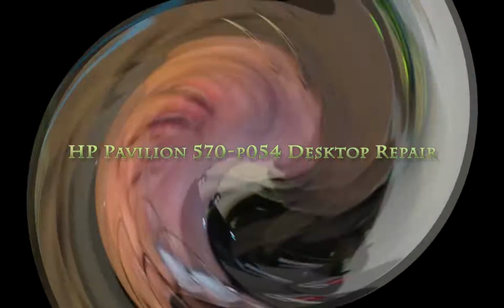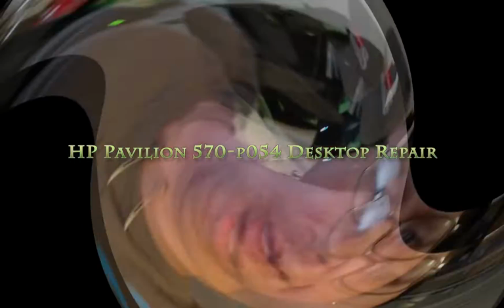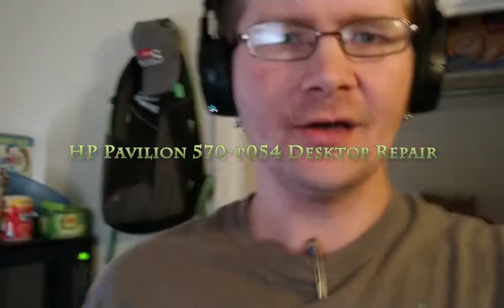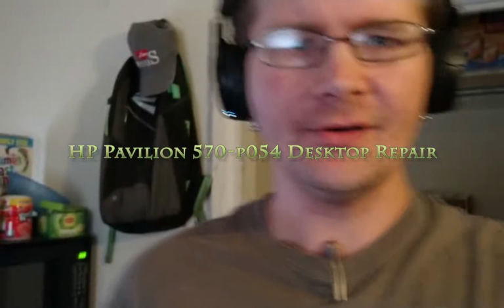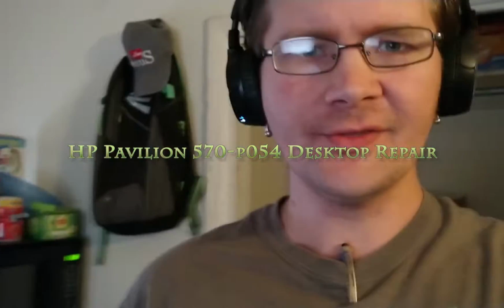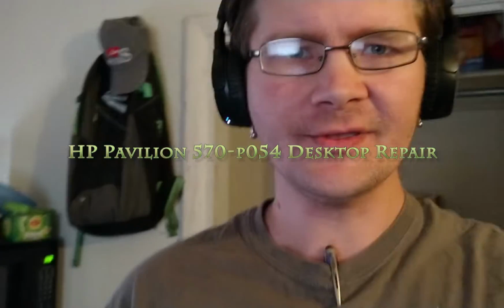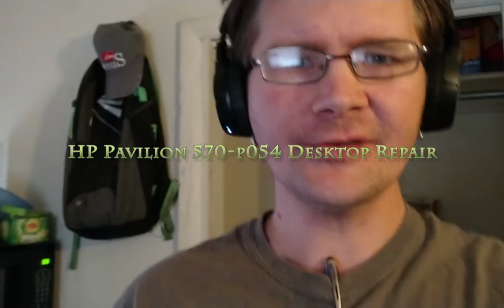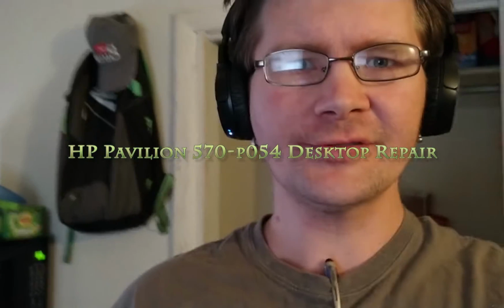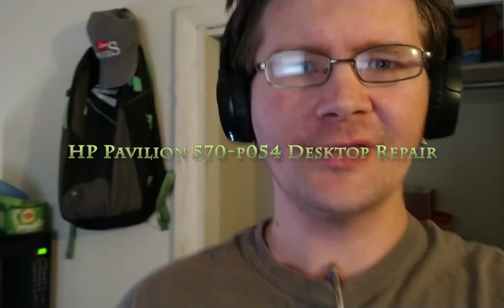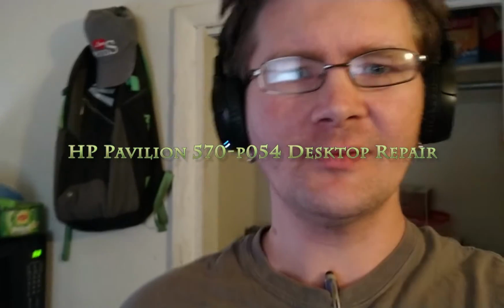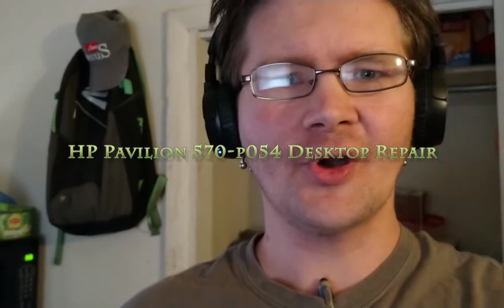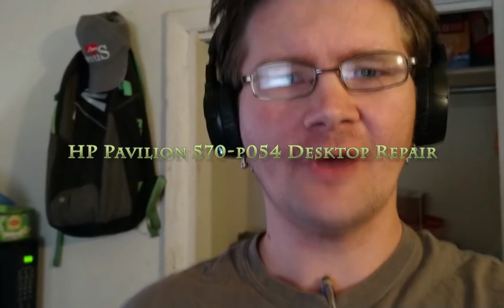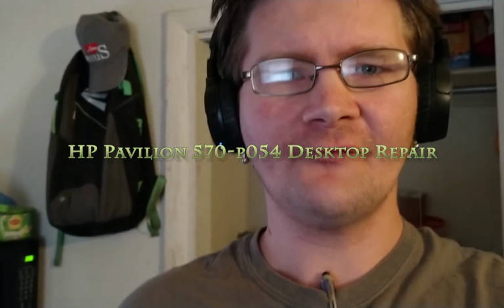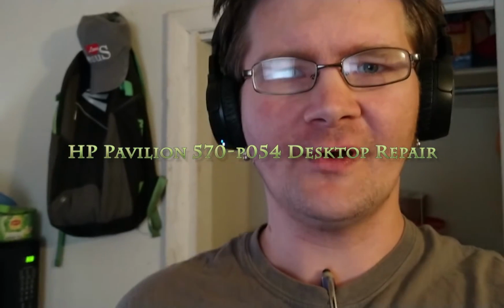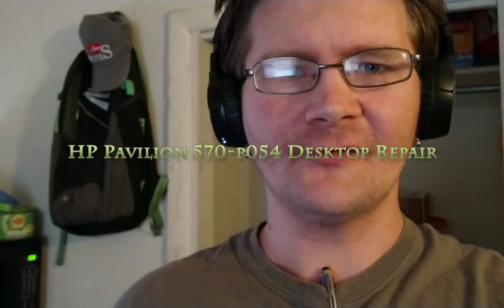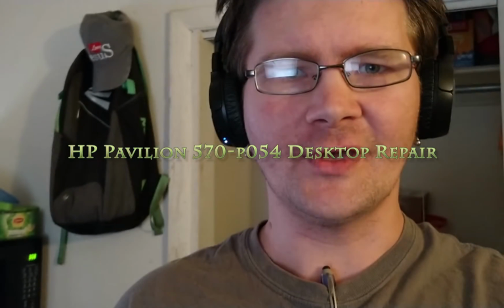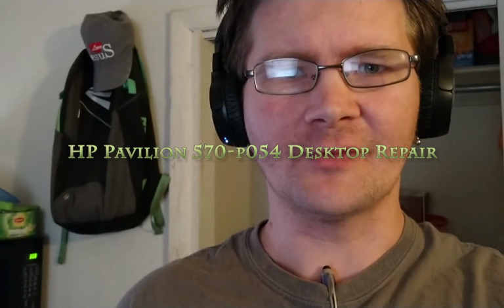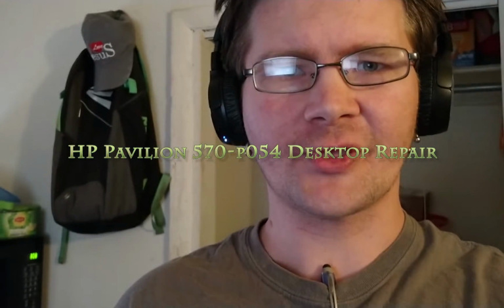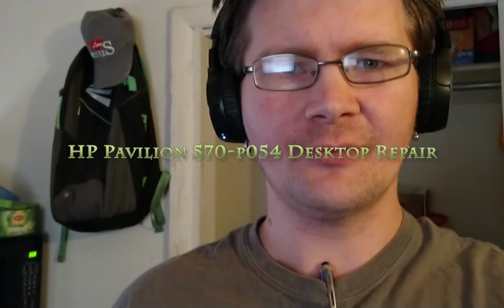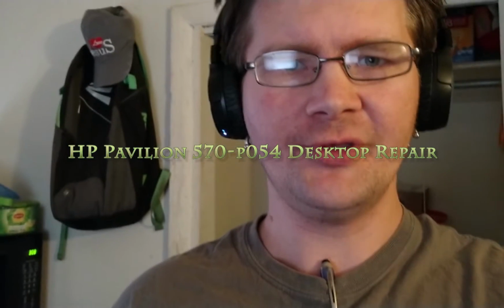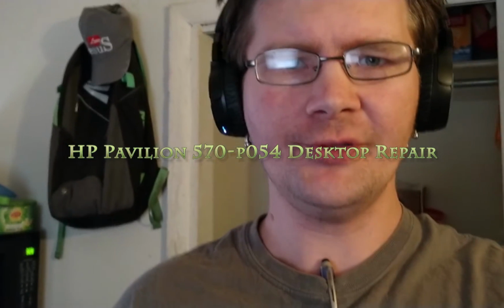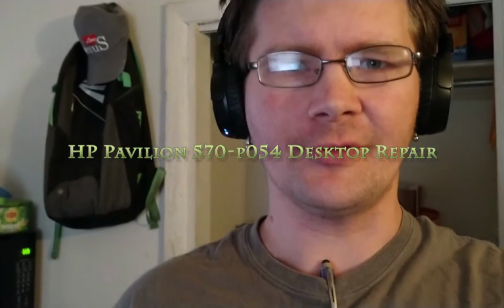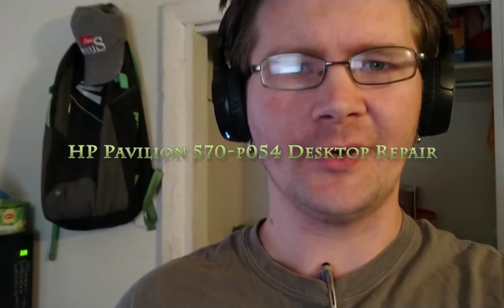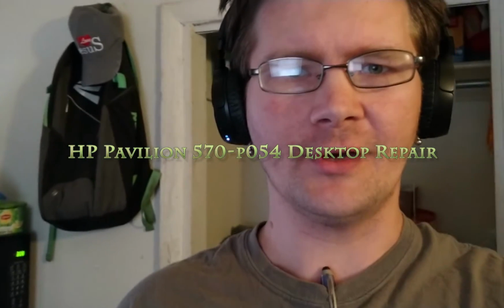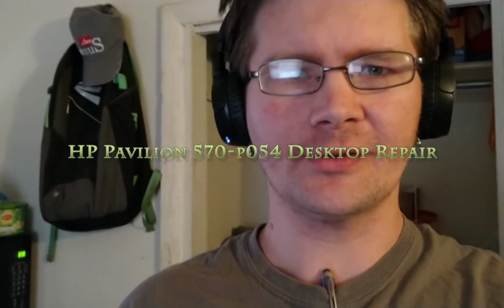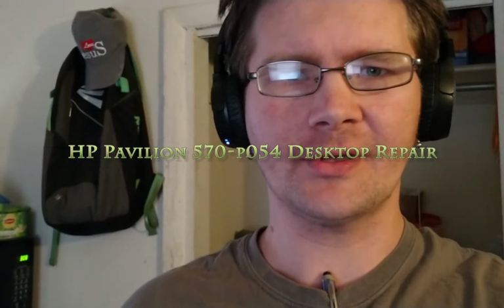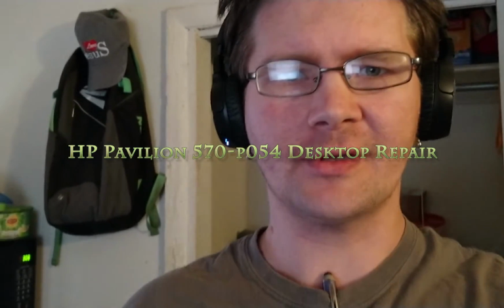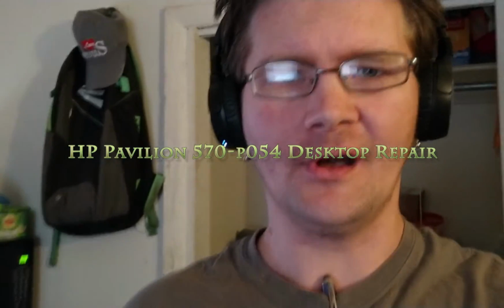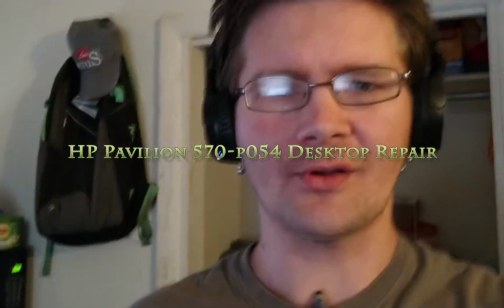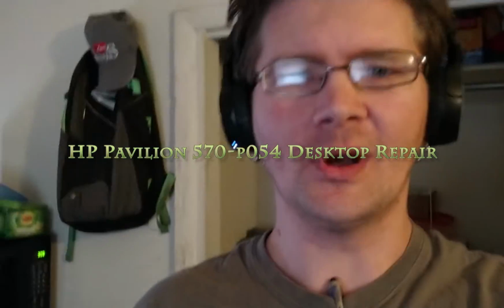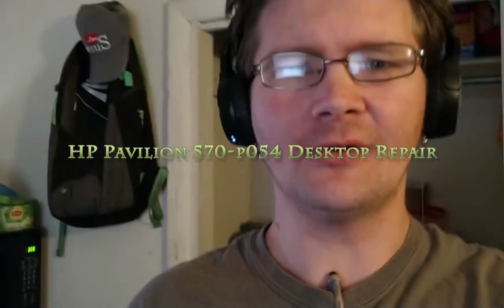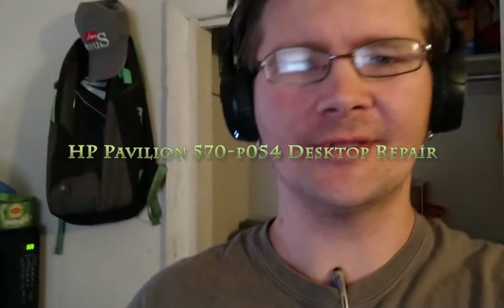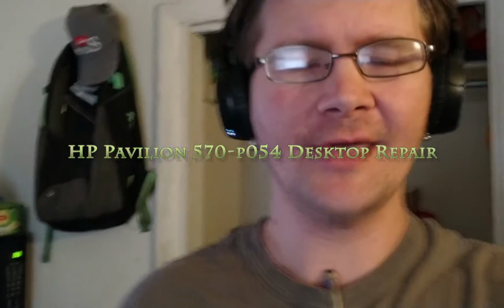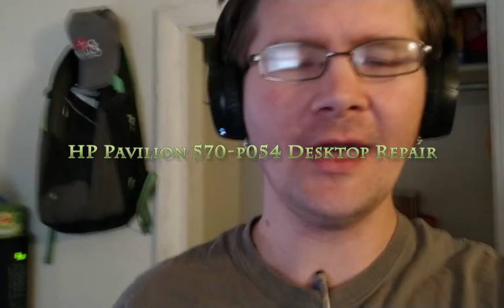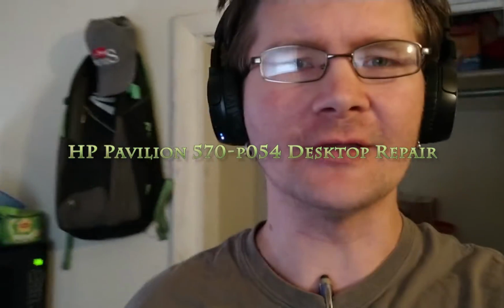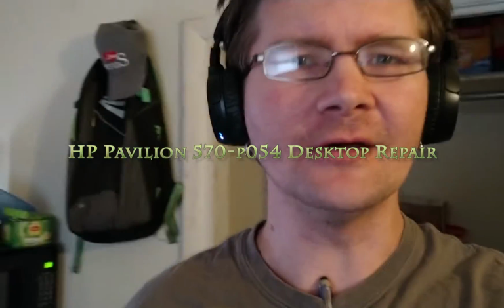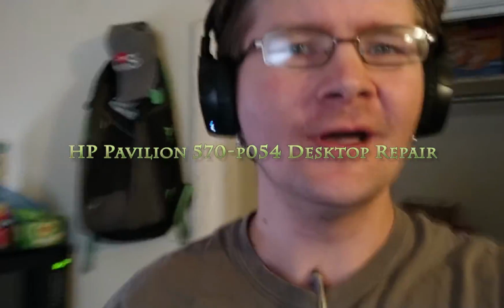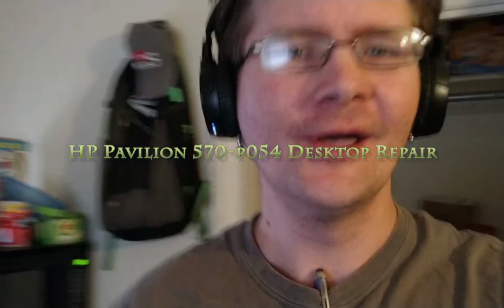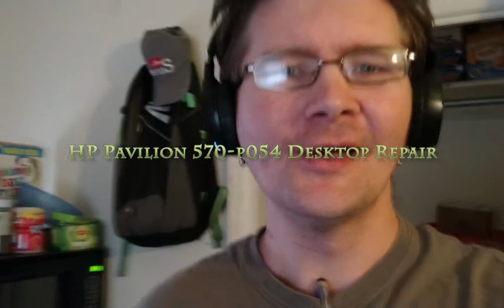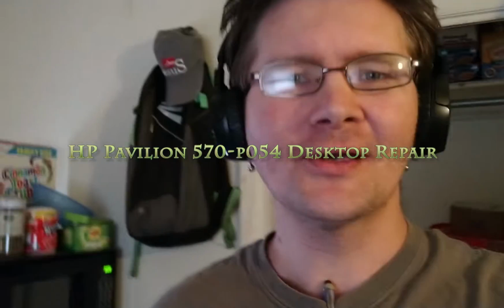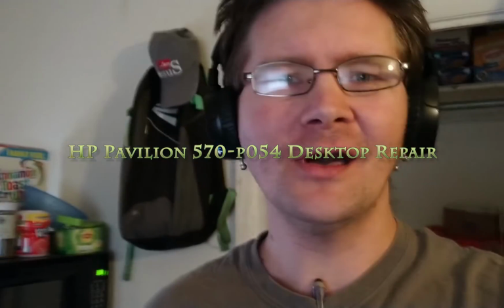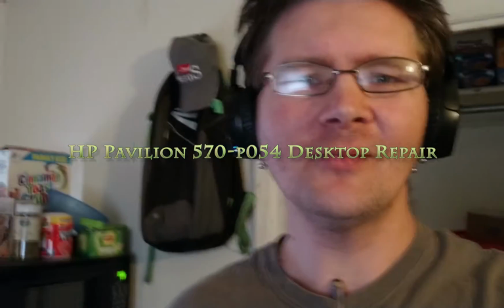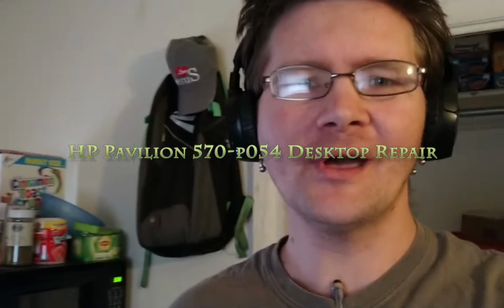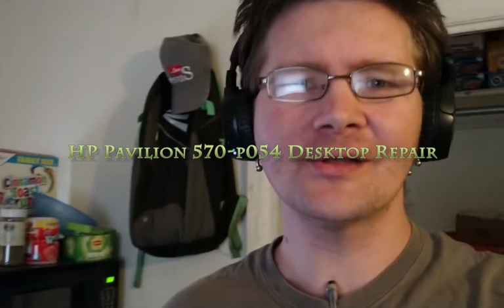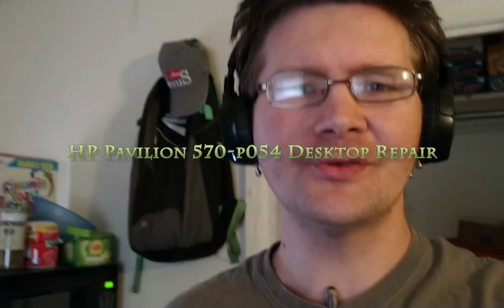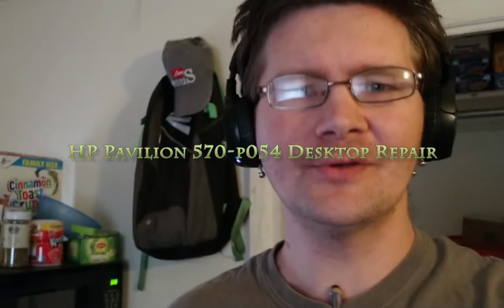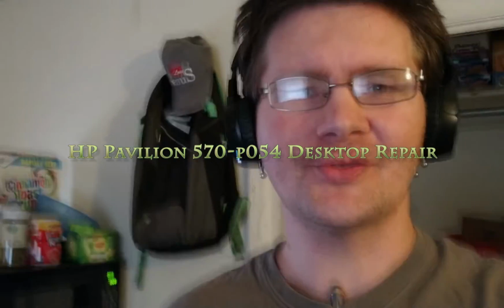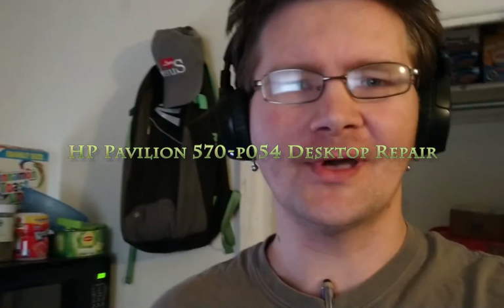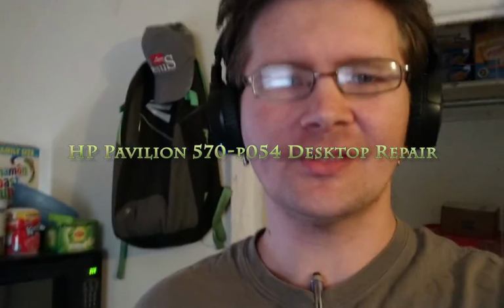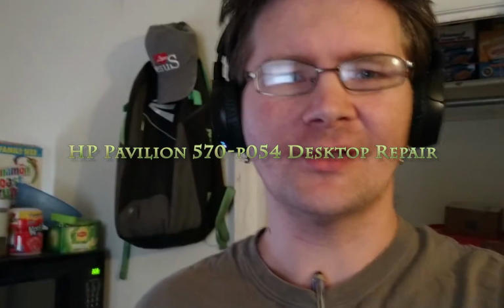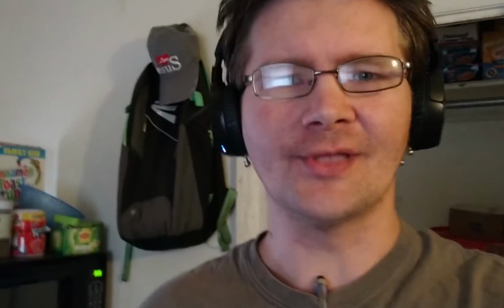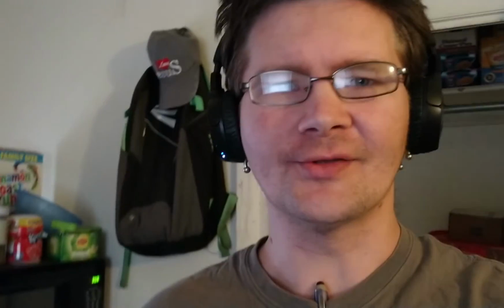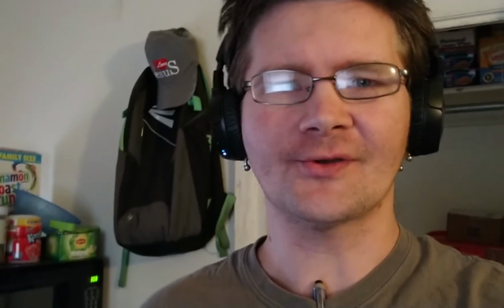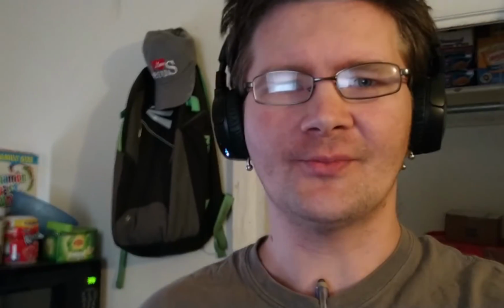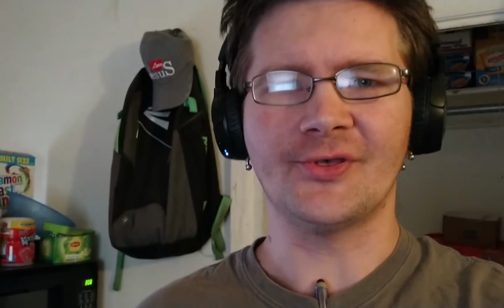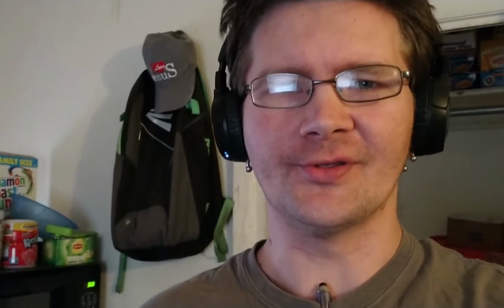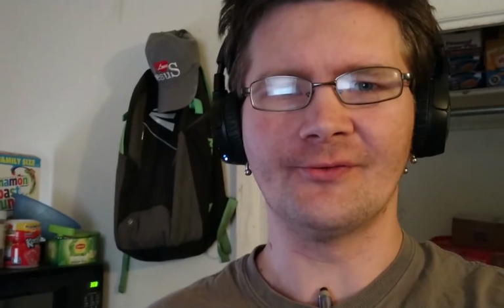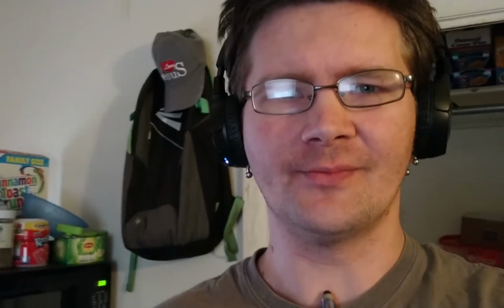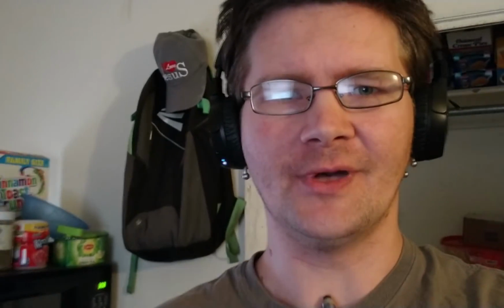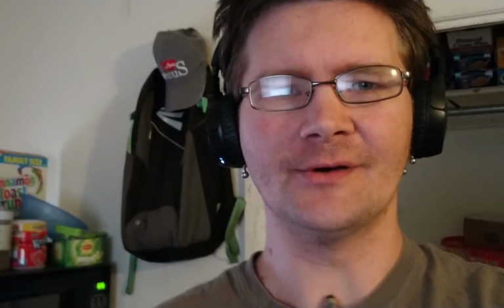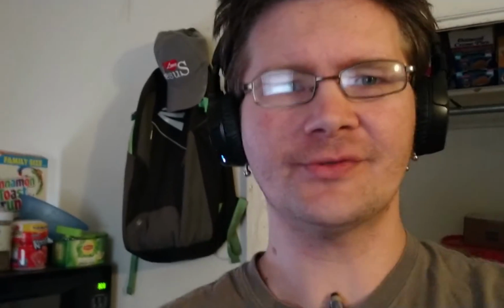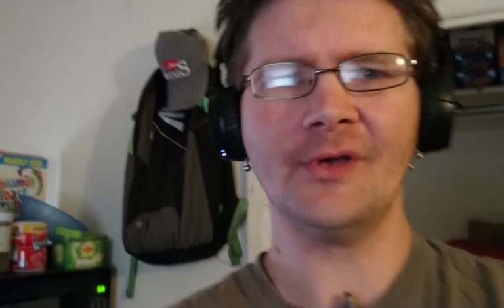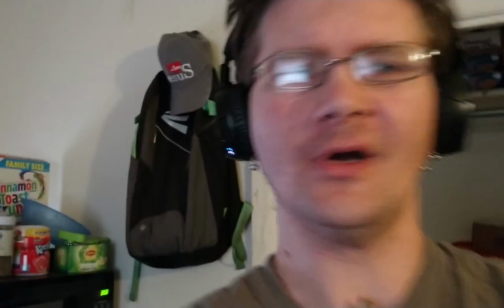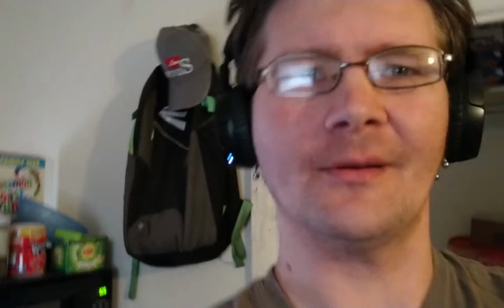Hello, this is Tim Gothler of Tim's Computer Repairs in Kokomo, Indiana, coming at you with yet another computer repair job.